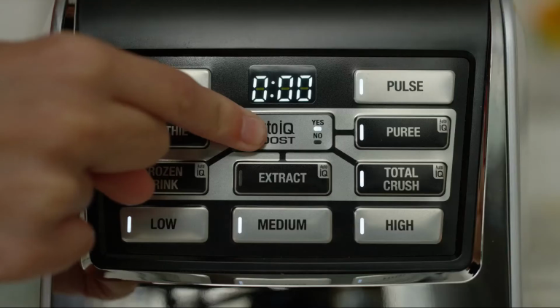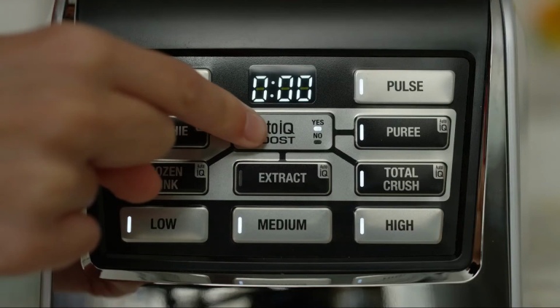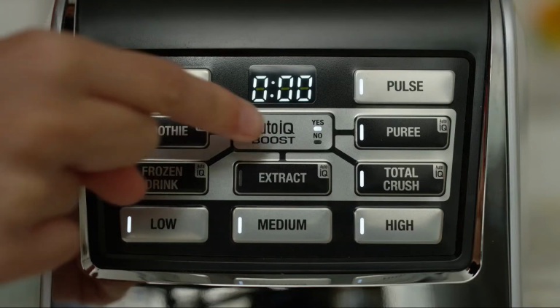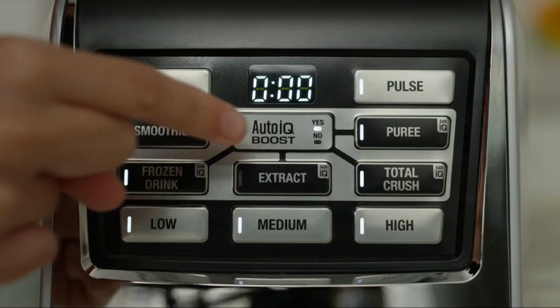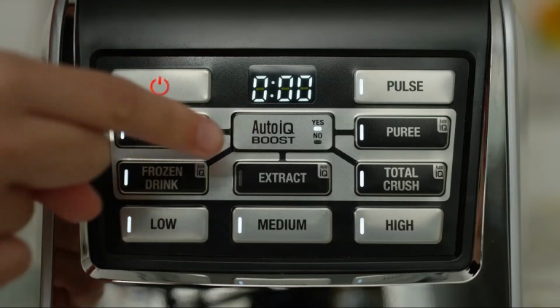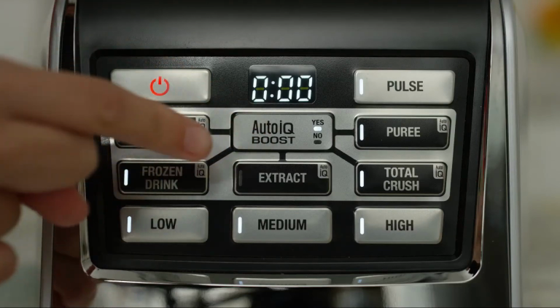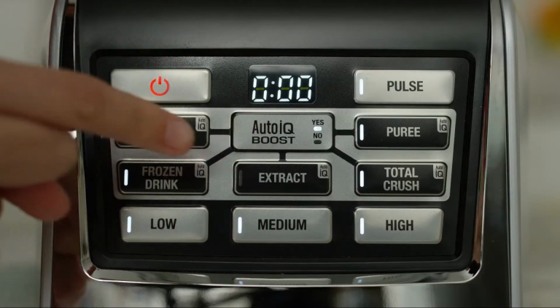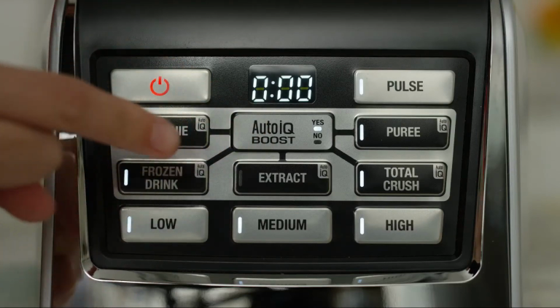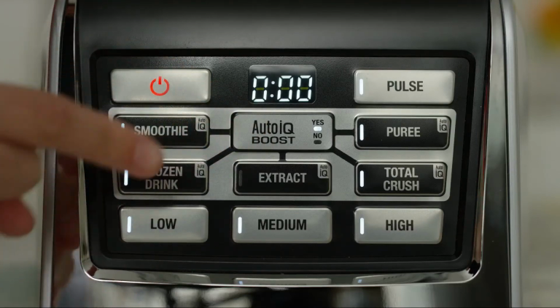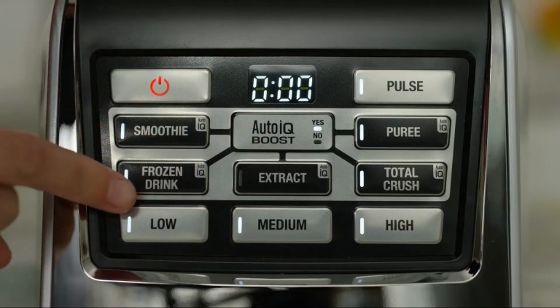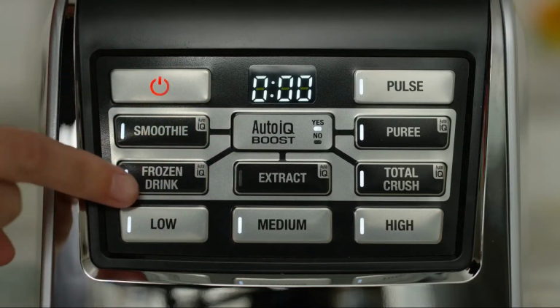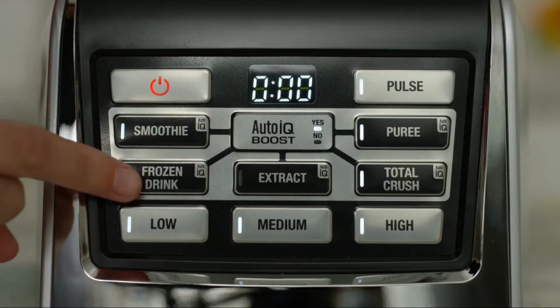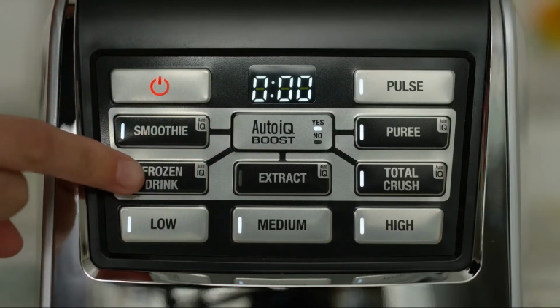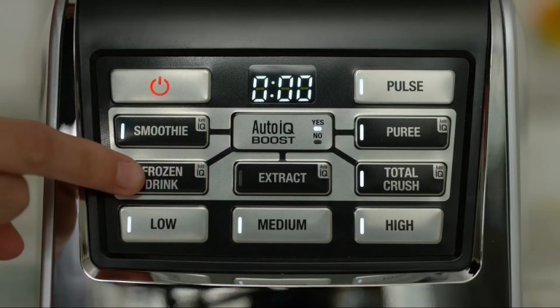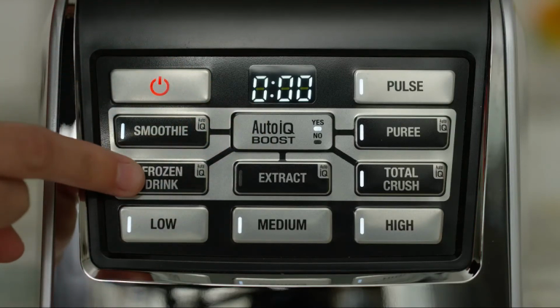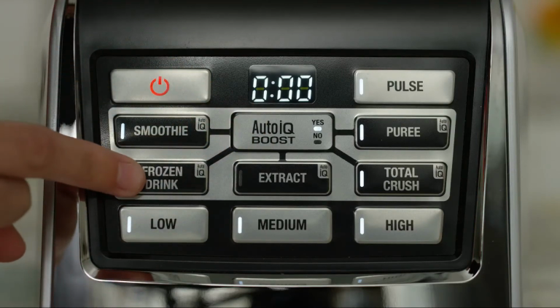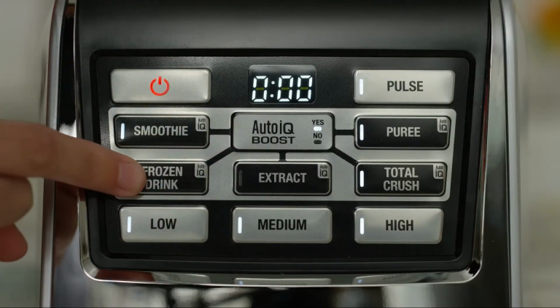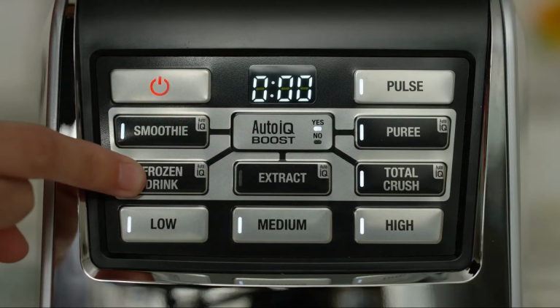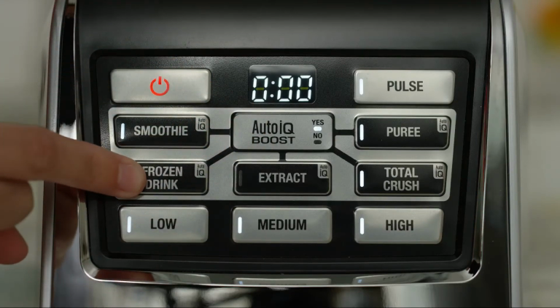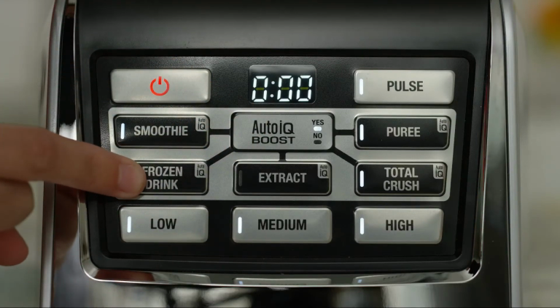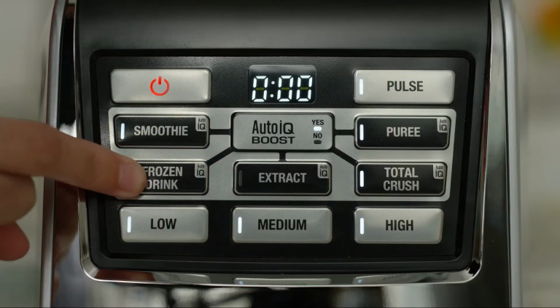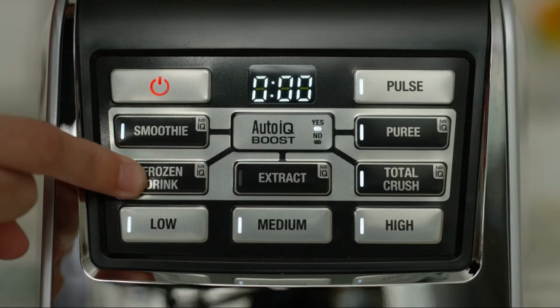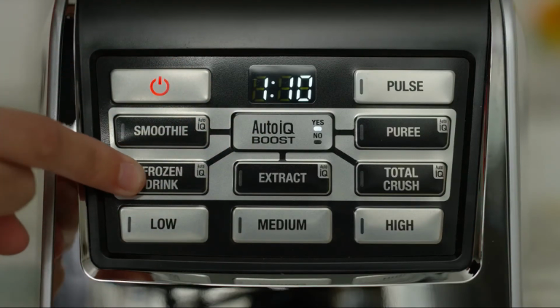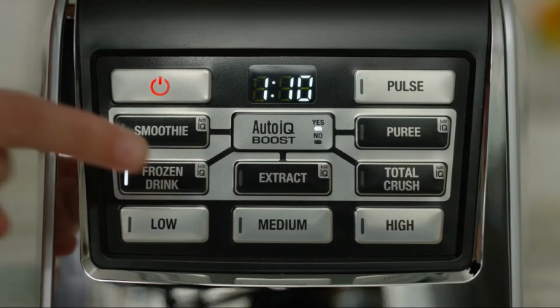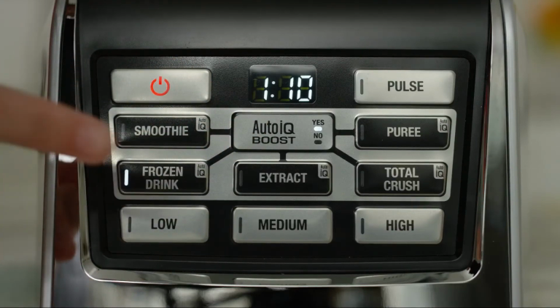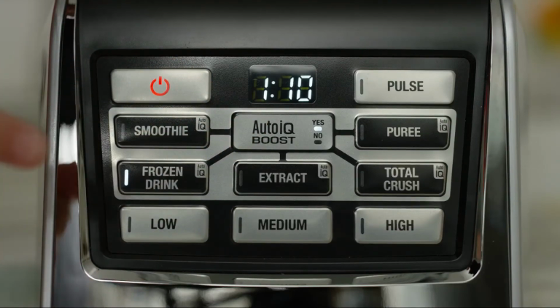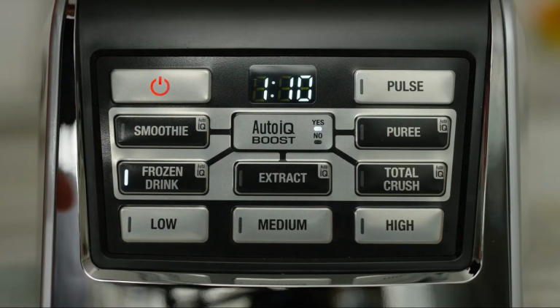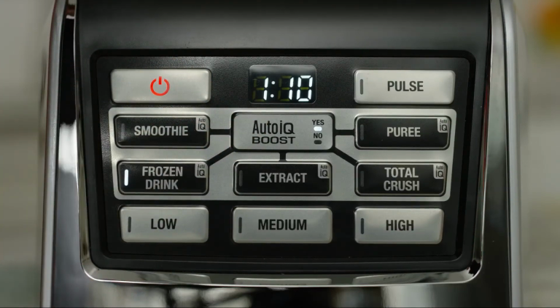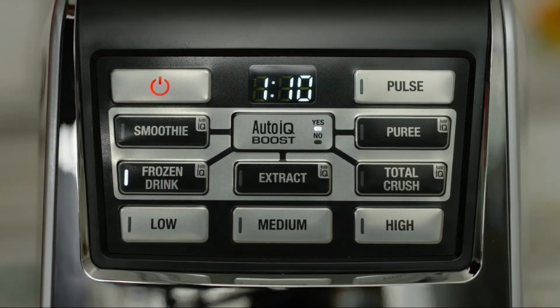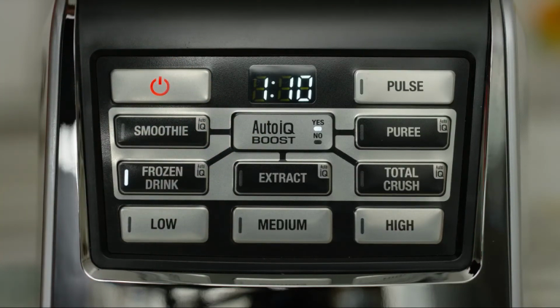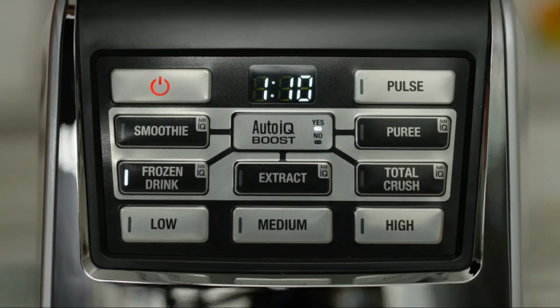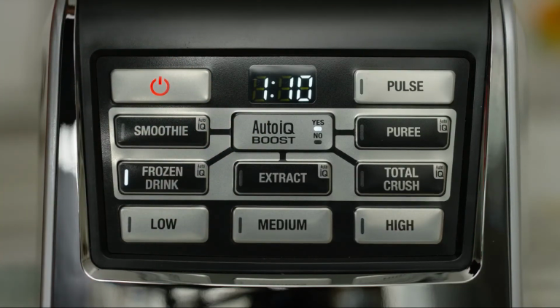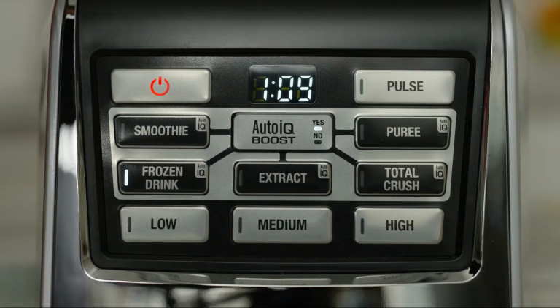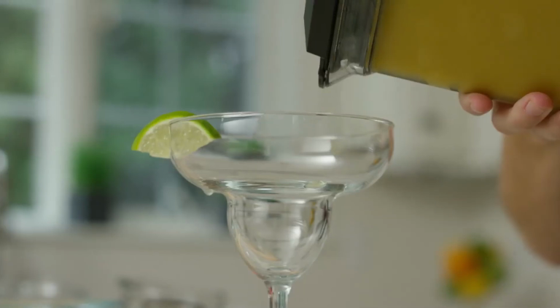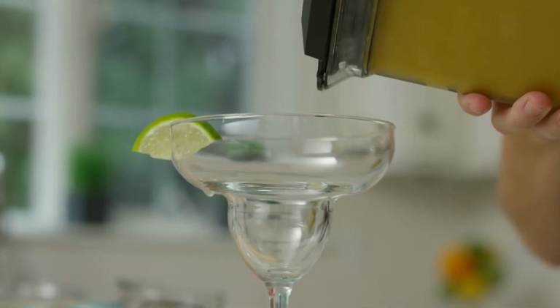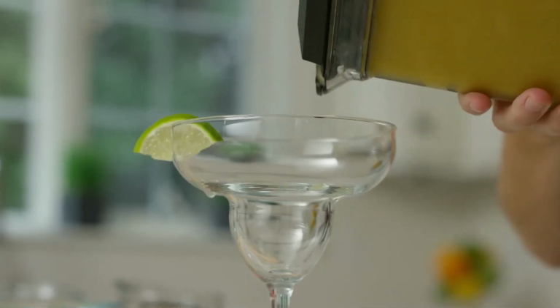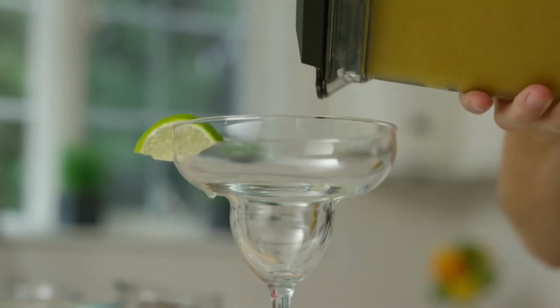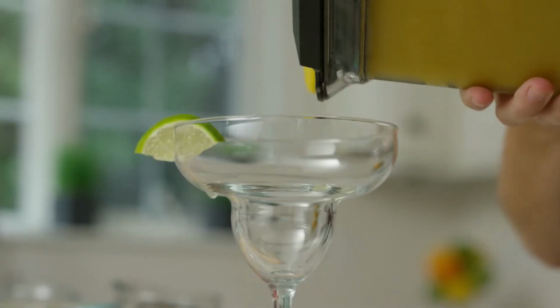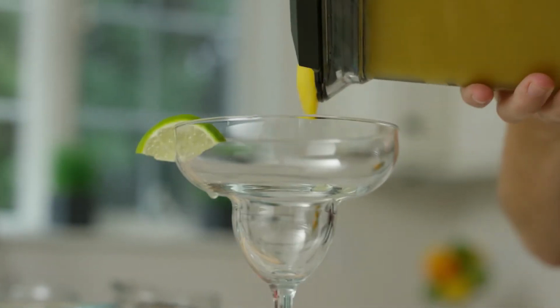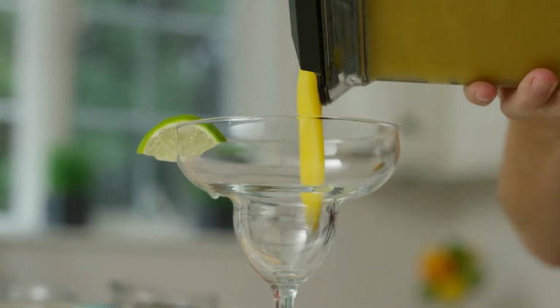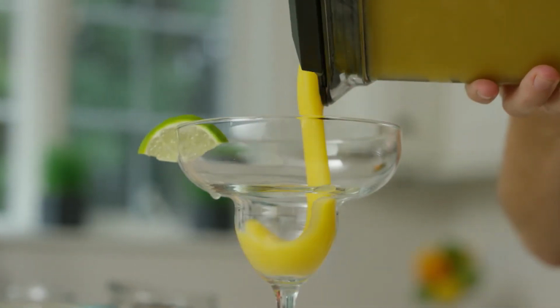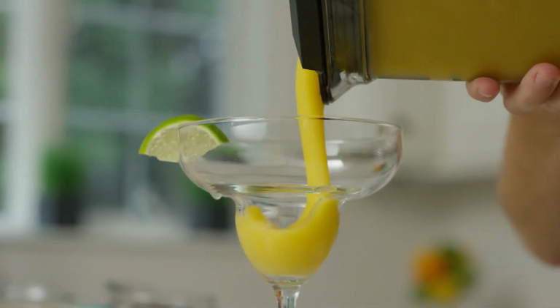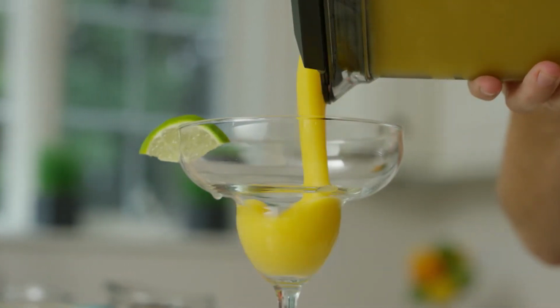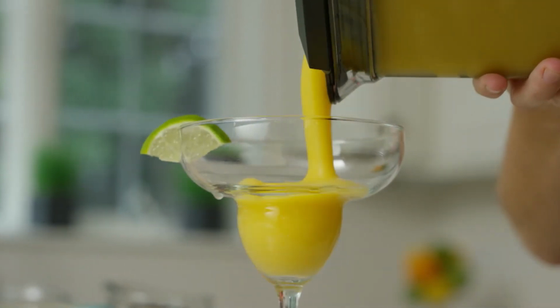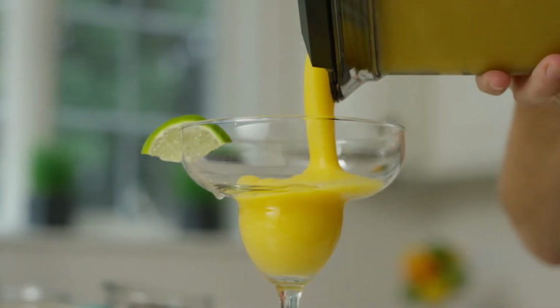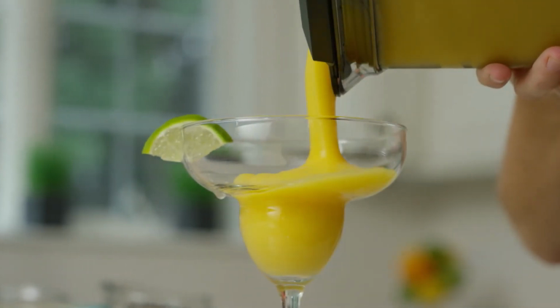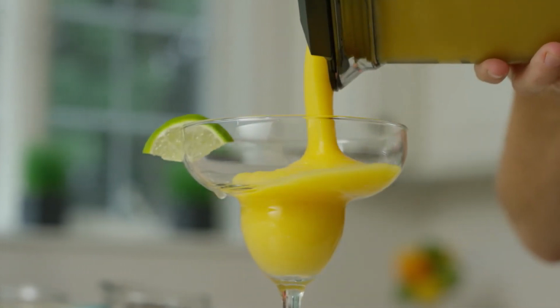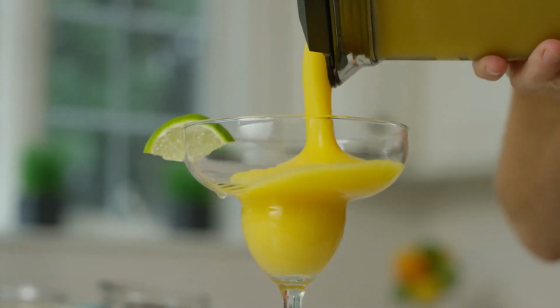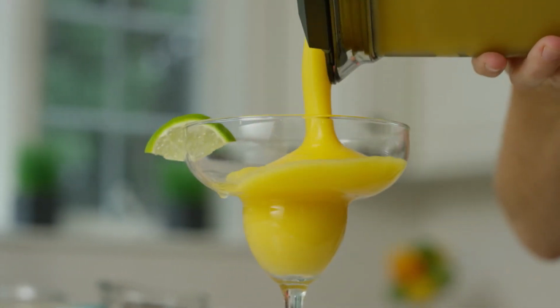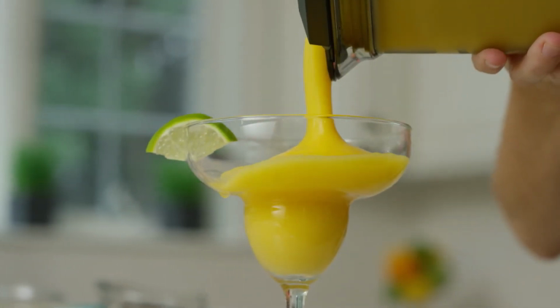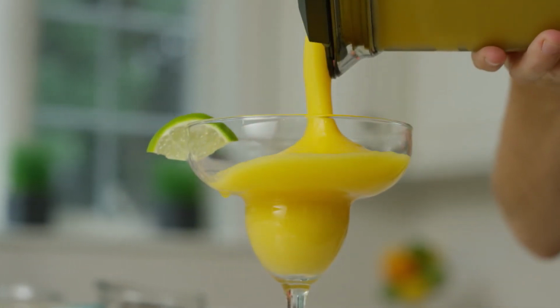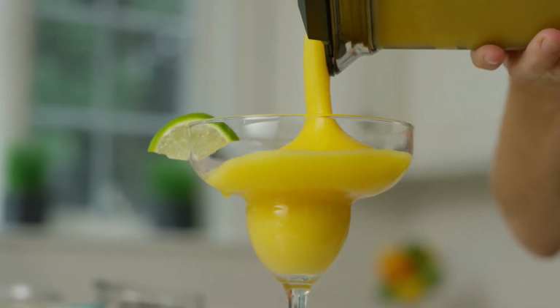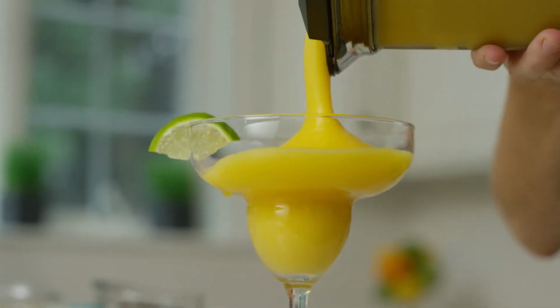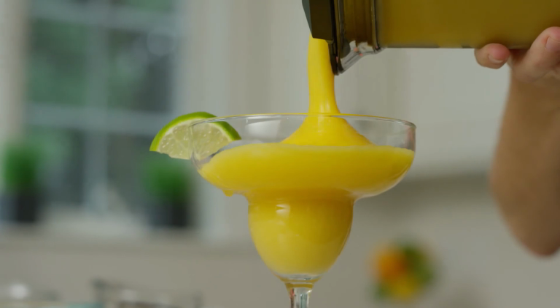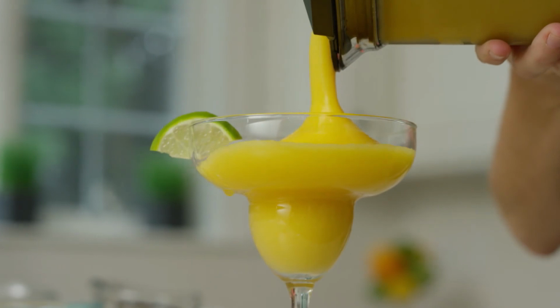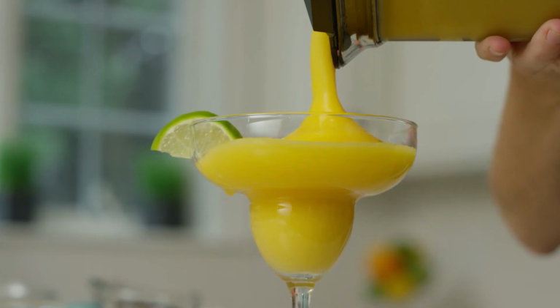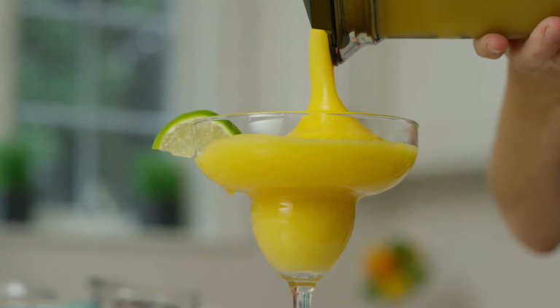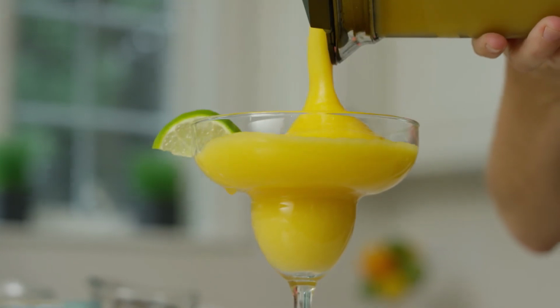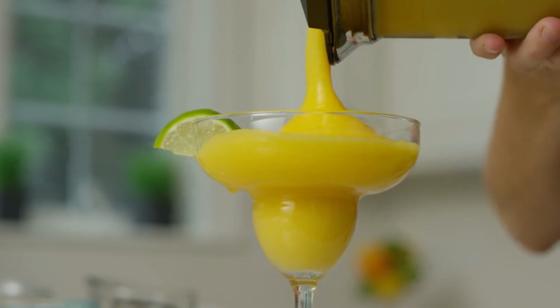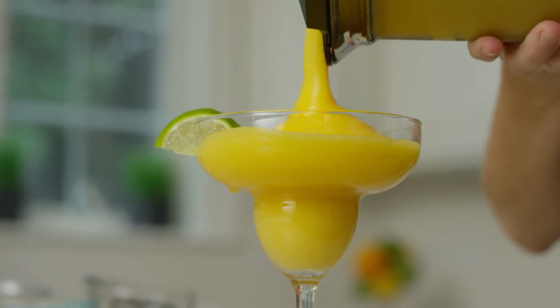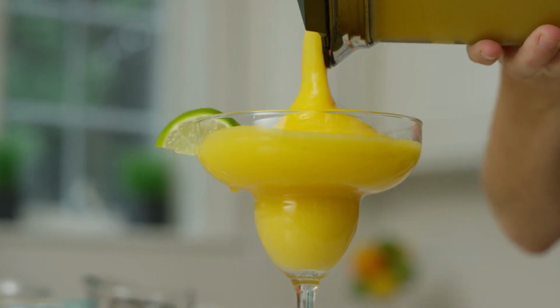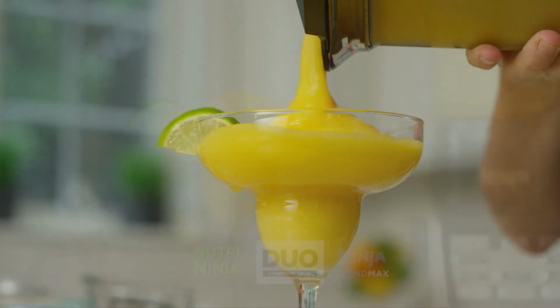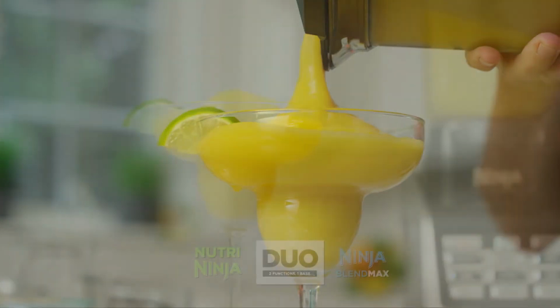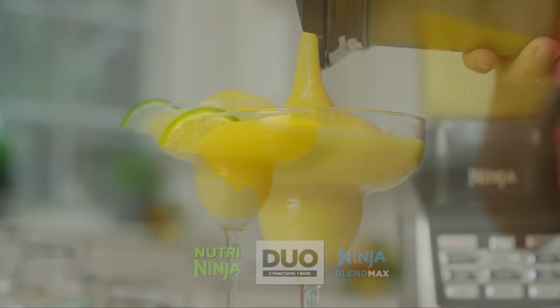Auto IQ Boost Technology takes all the guesswork out and allows you to customize the consistency of your recipes.